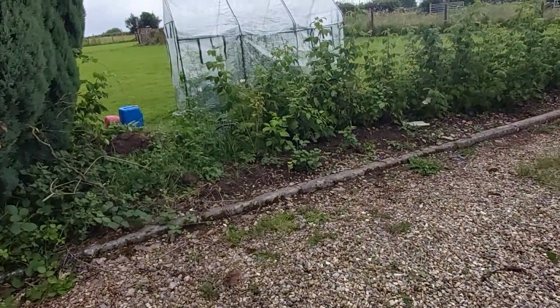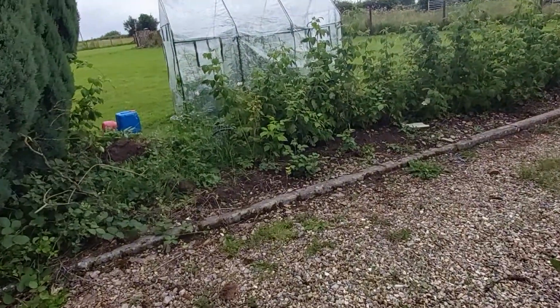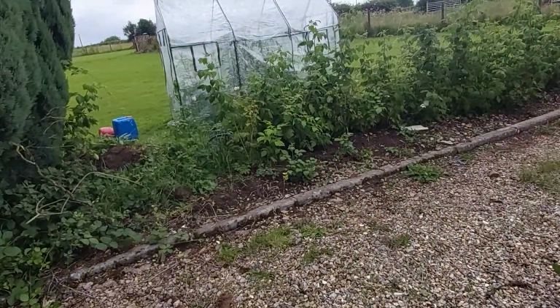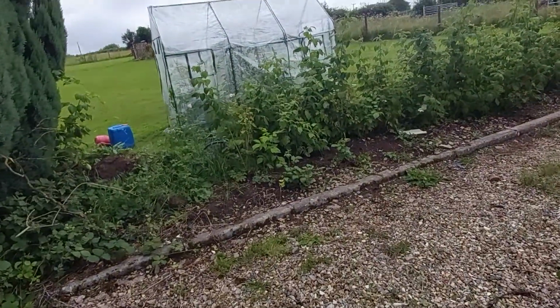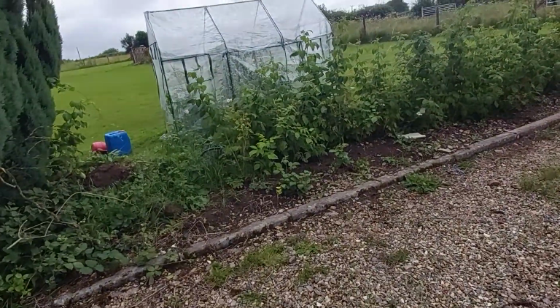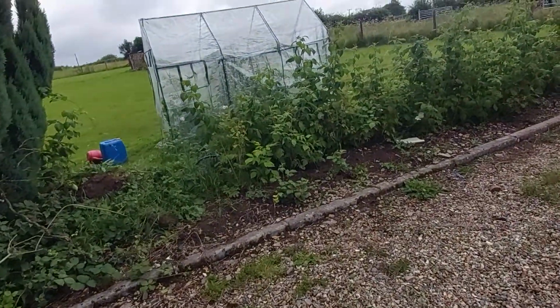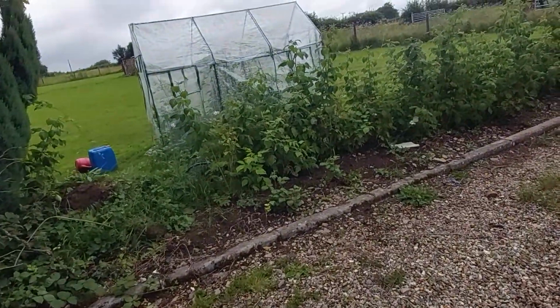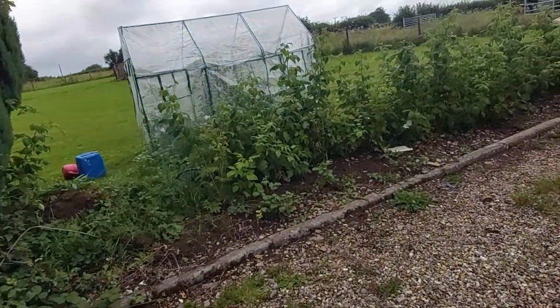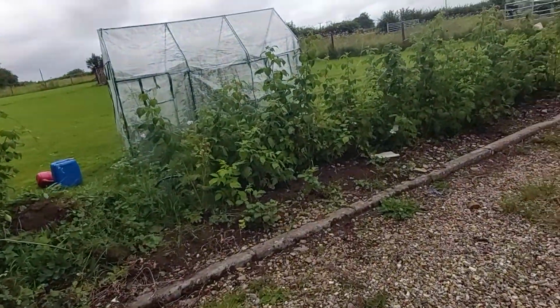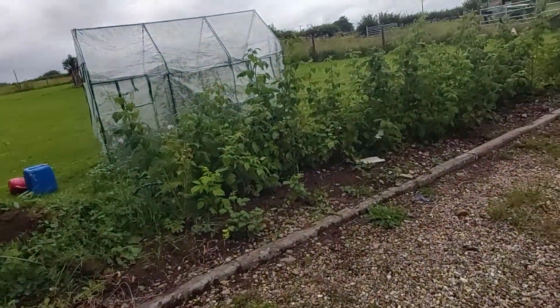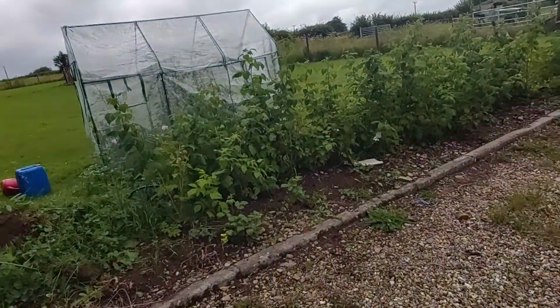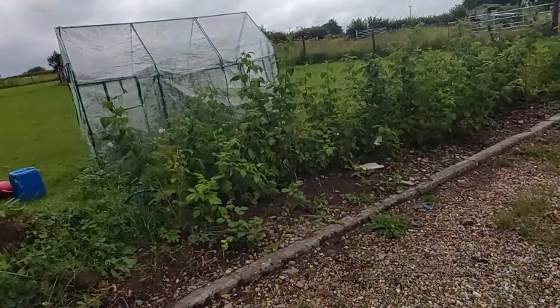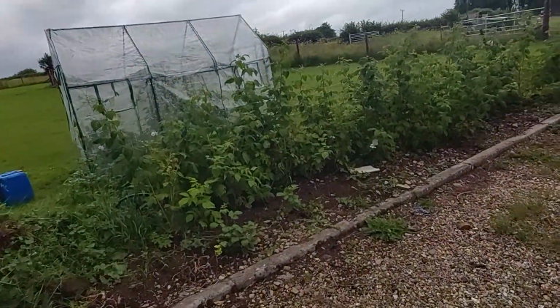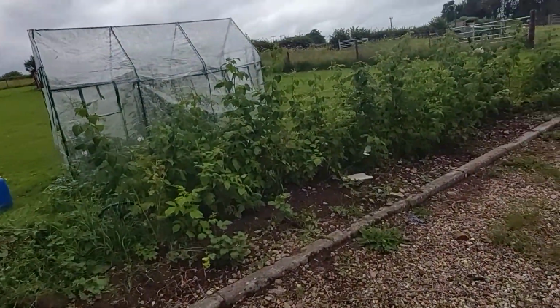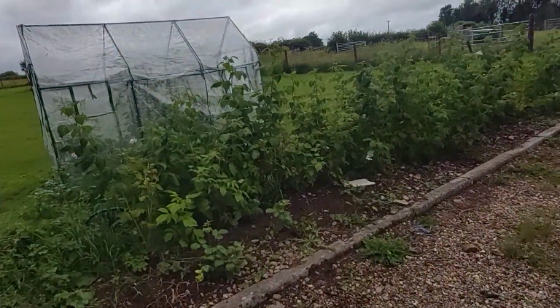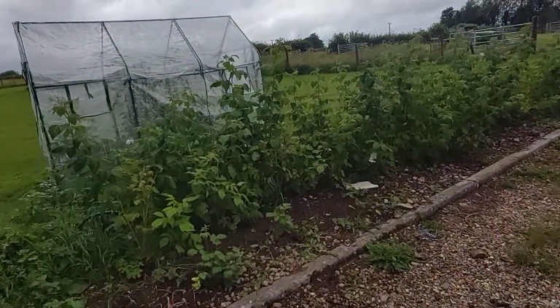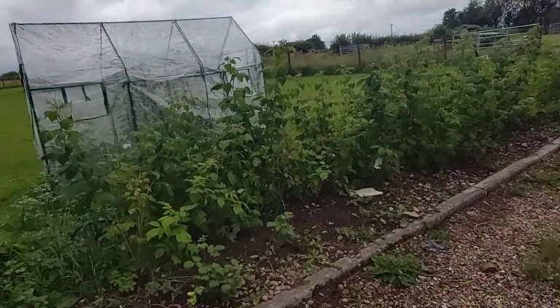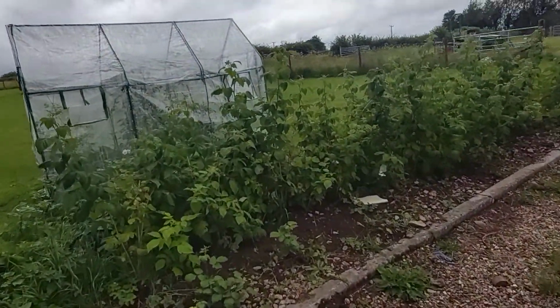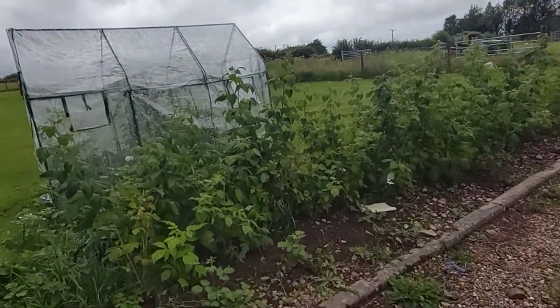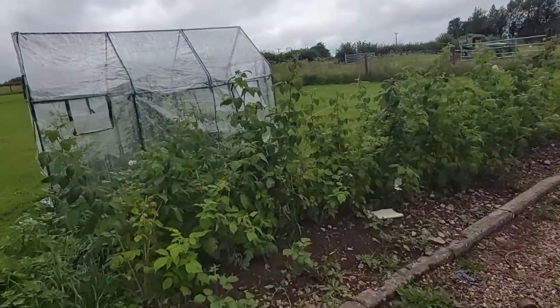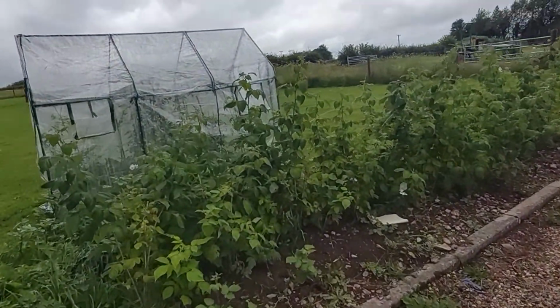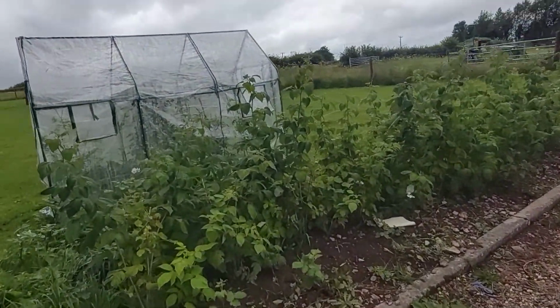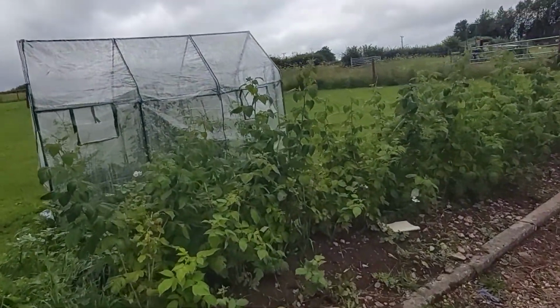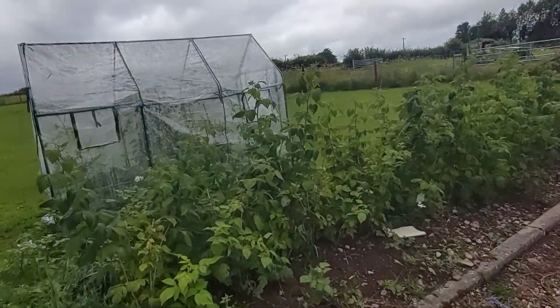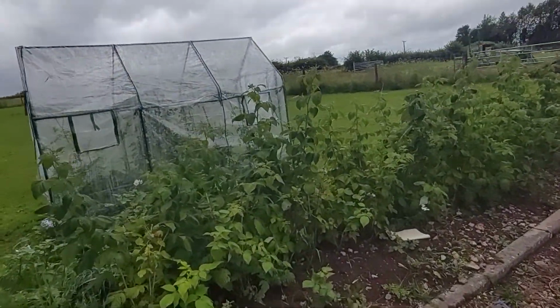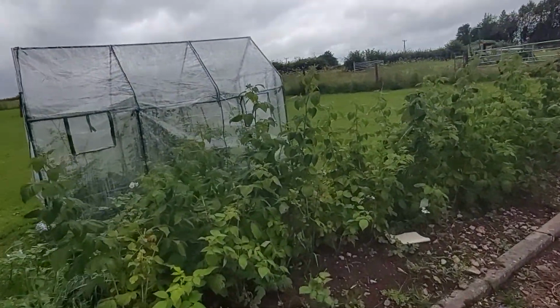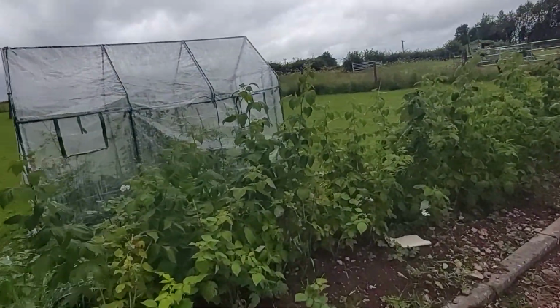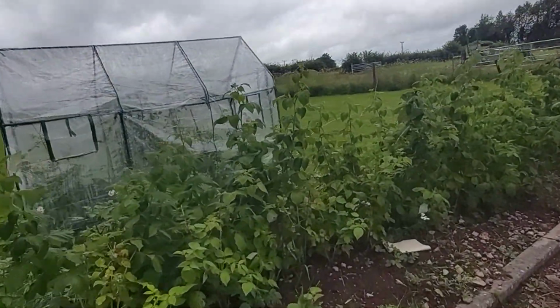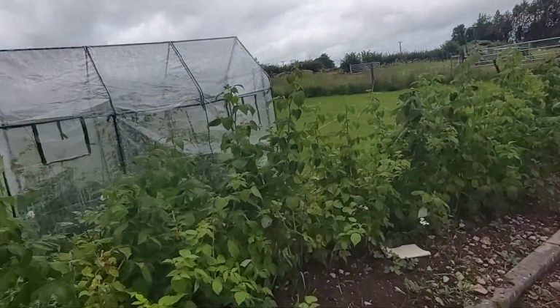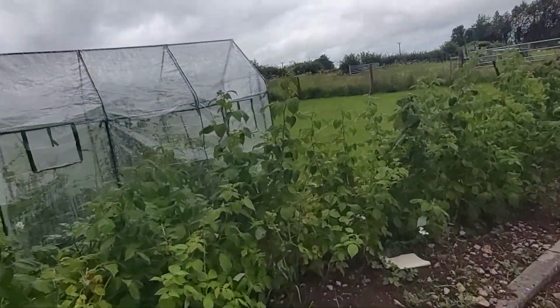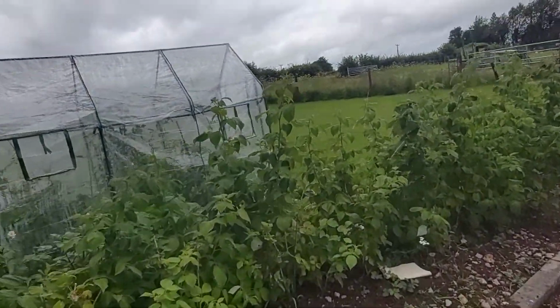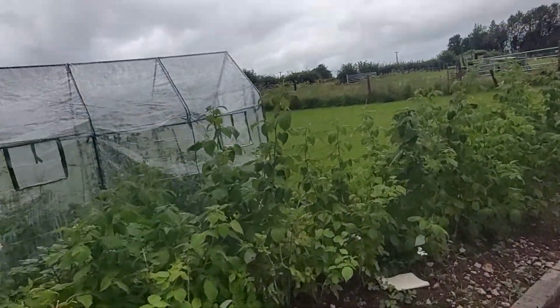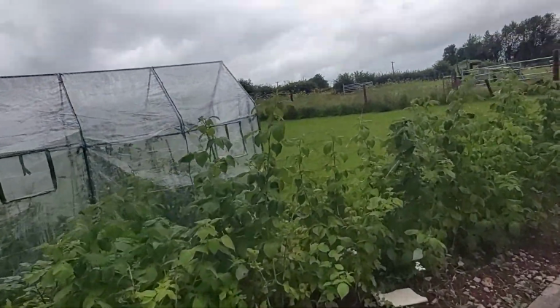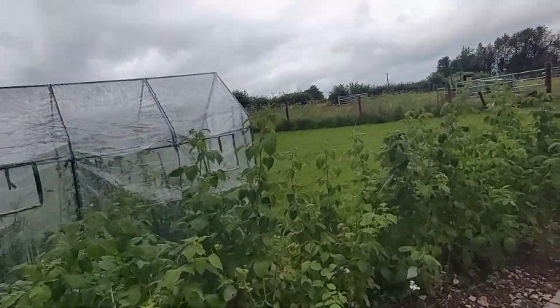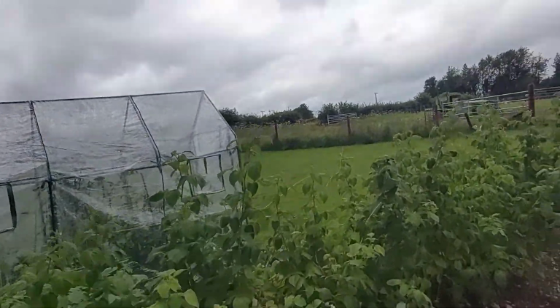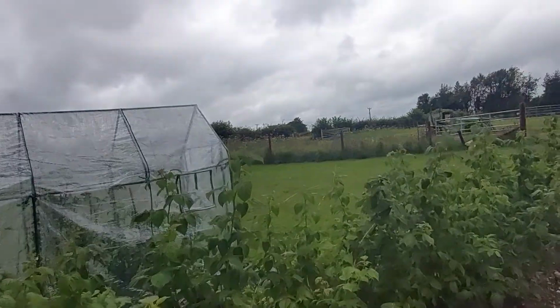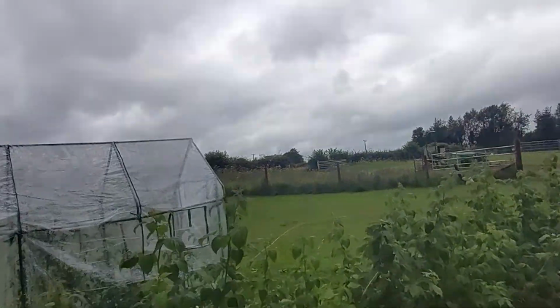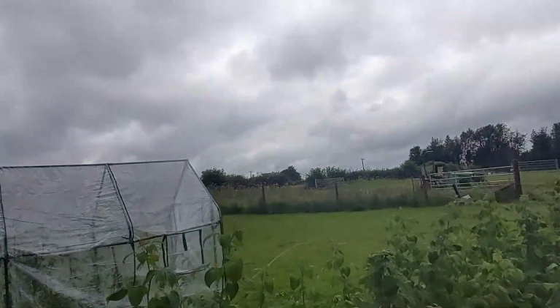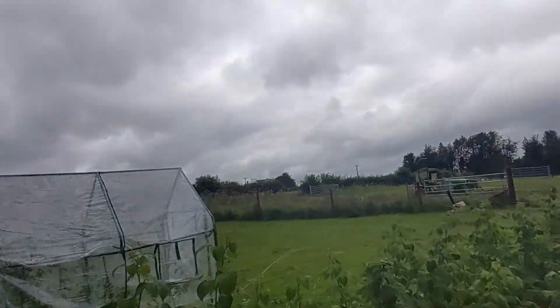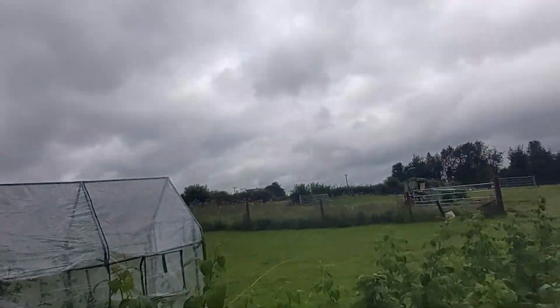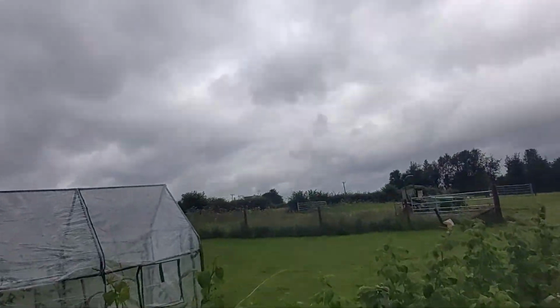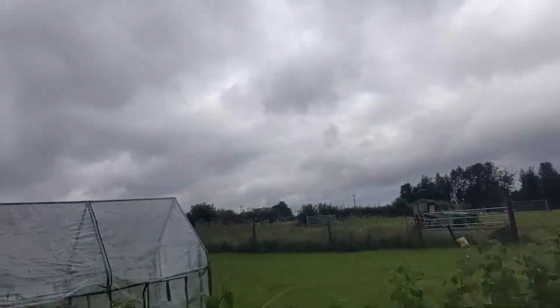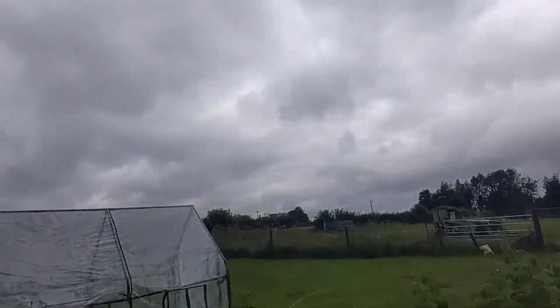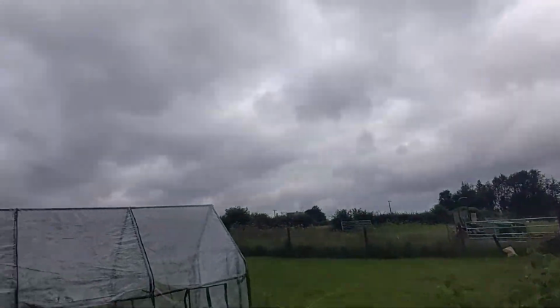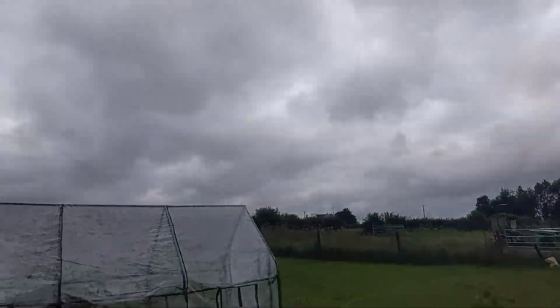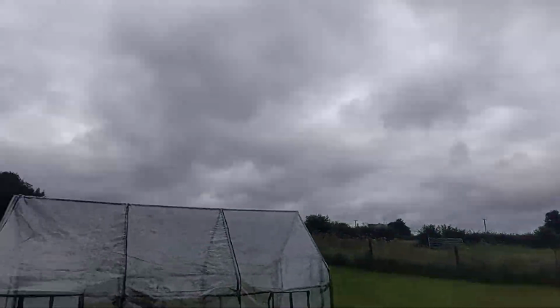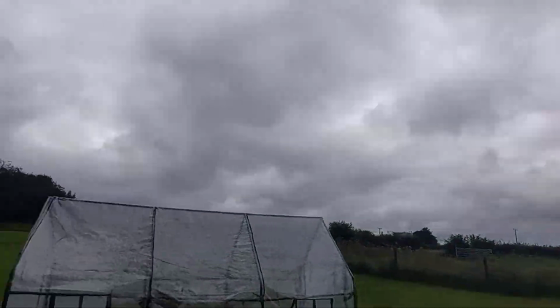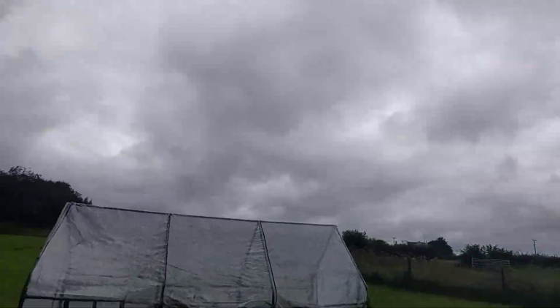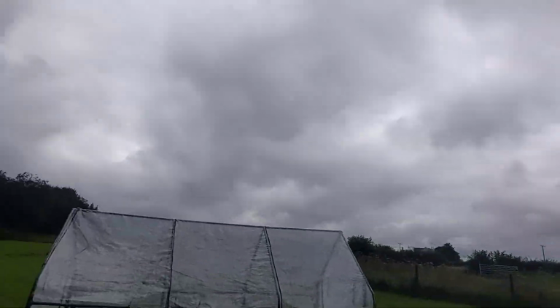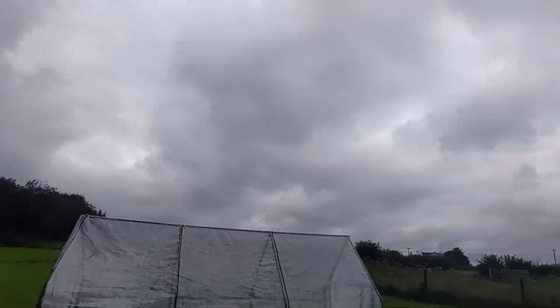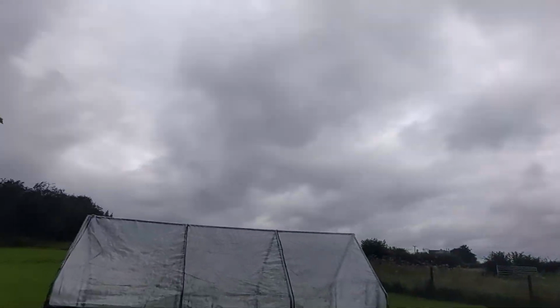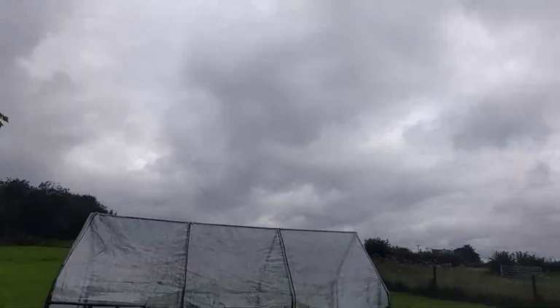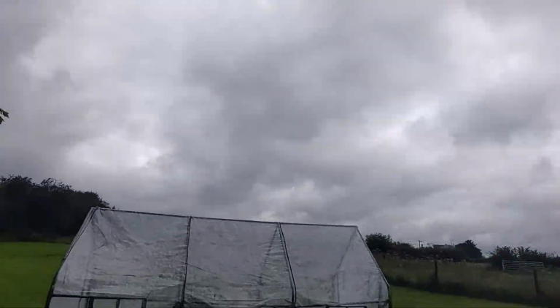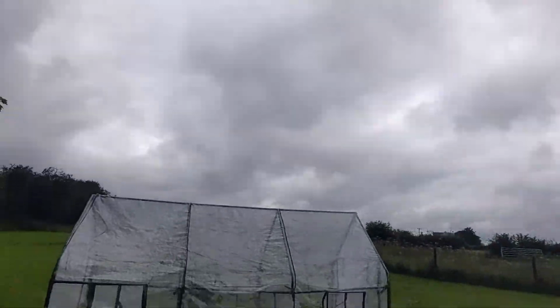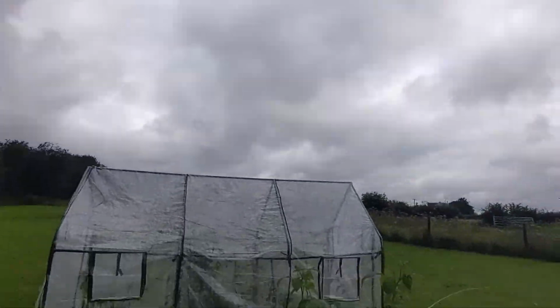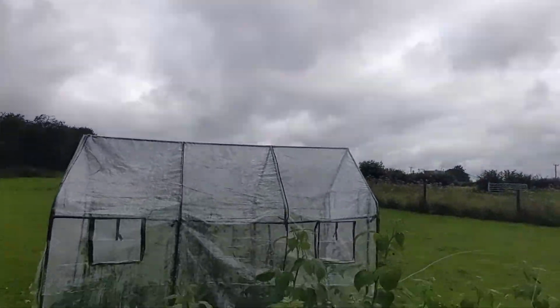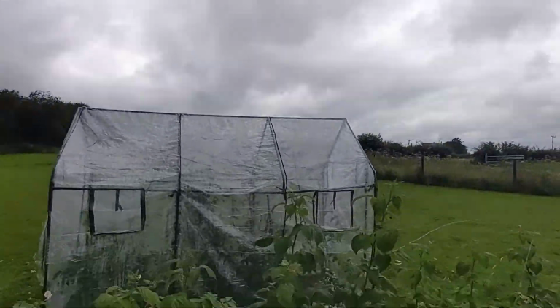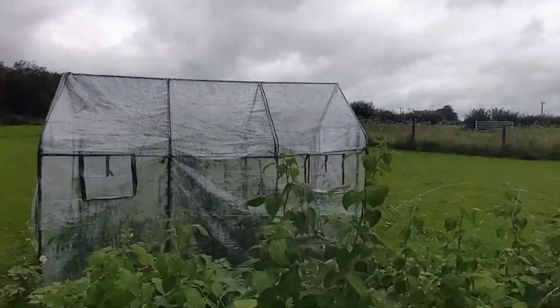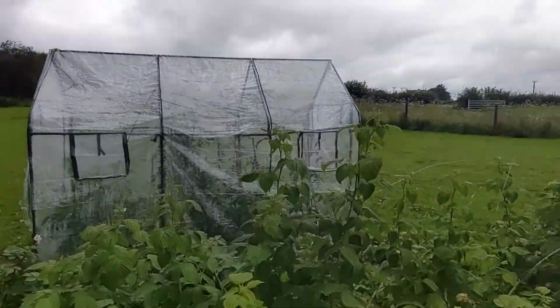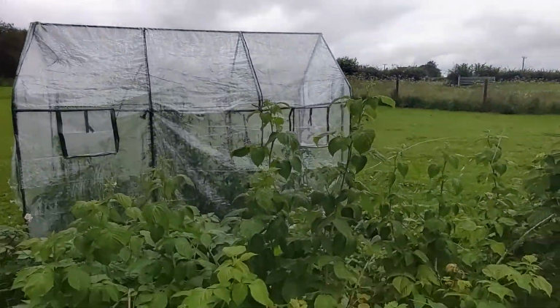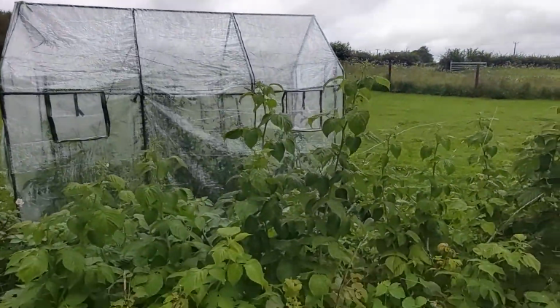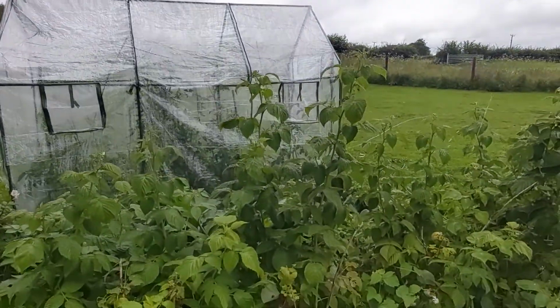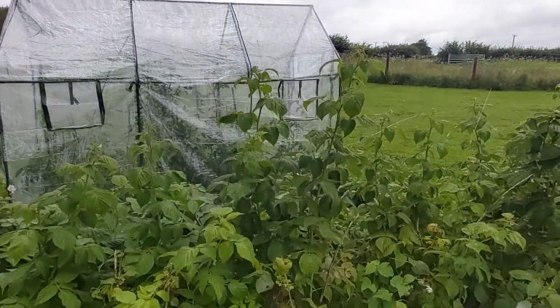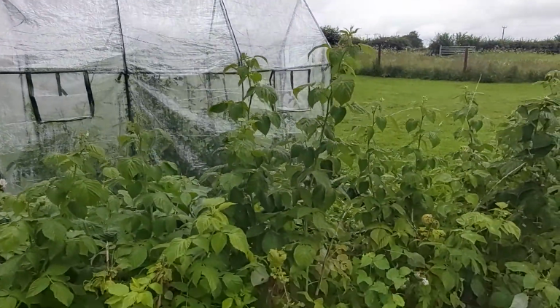Hi everyone, how are you all doing? Here it is Sunday in the UK, the weather's very dull. I just pointed the camera up at the sky there just to give you an idea.